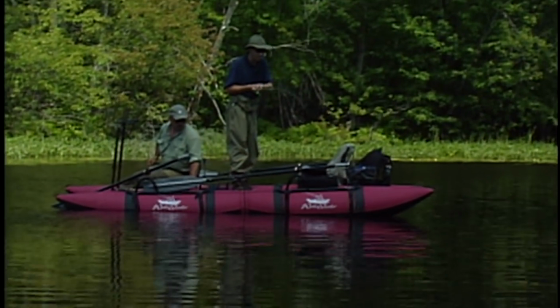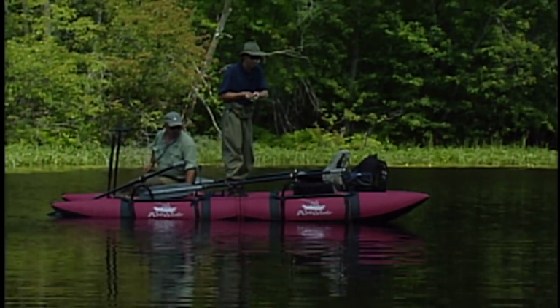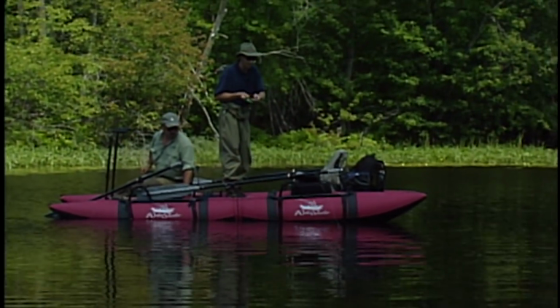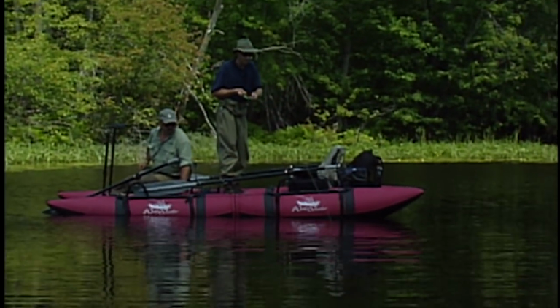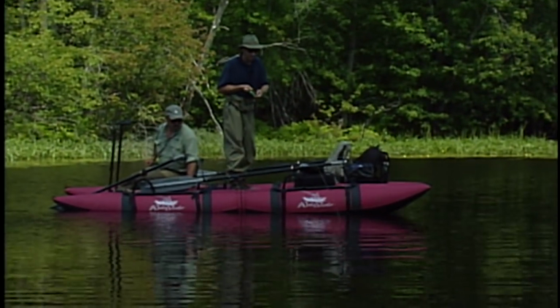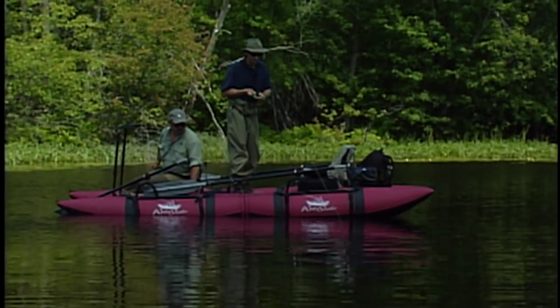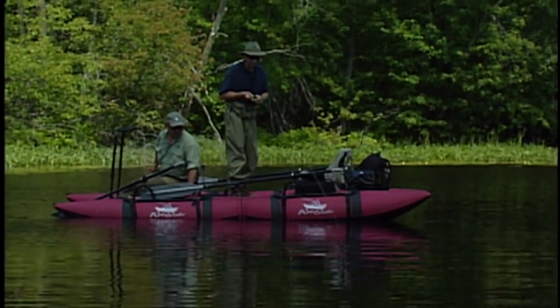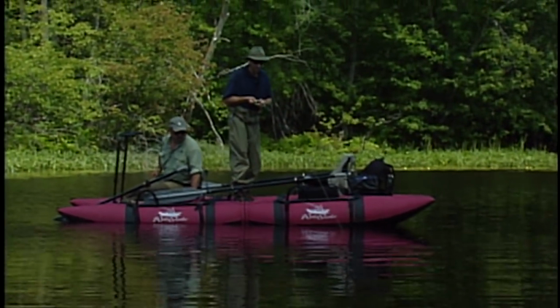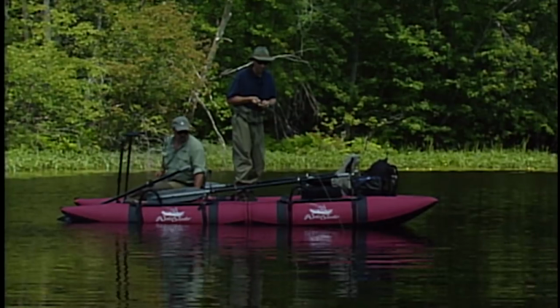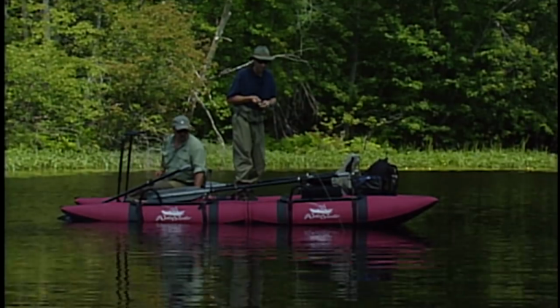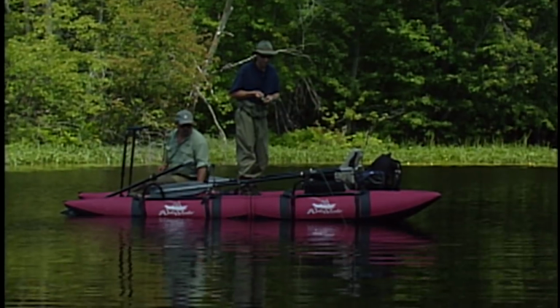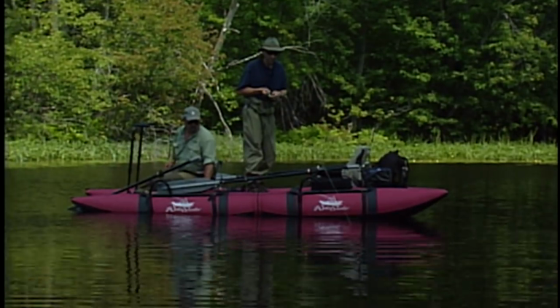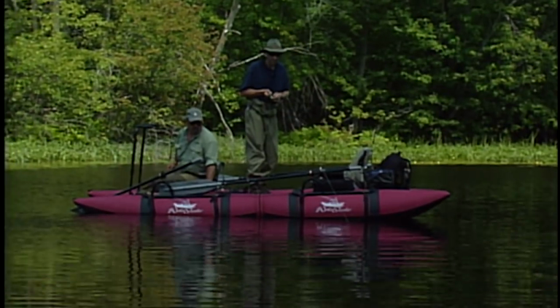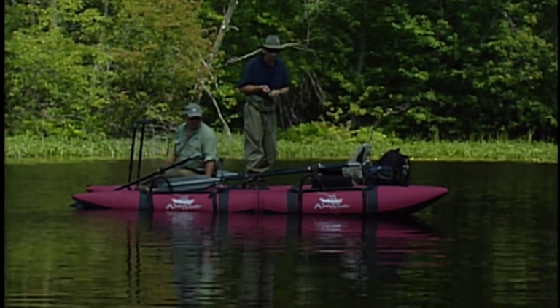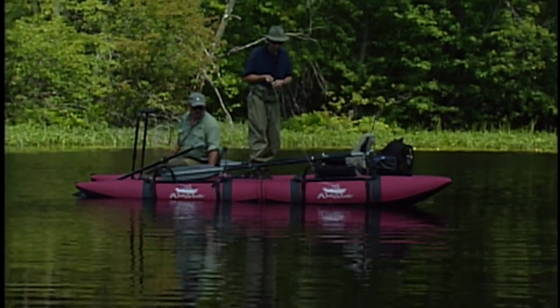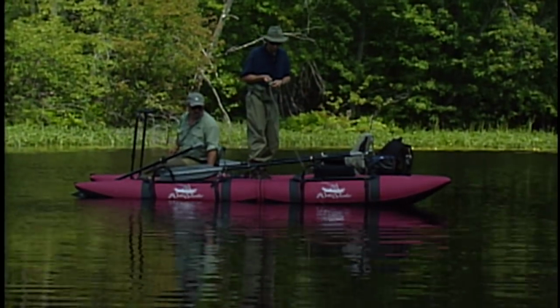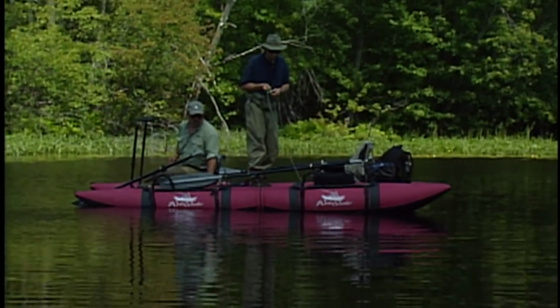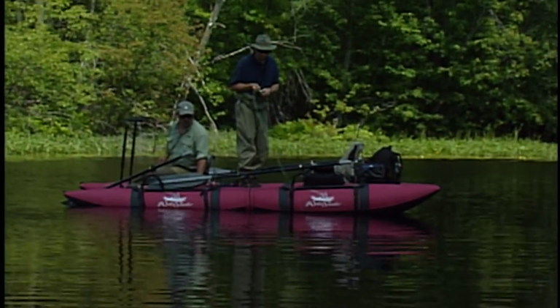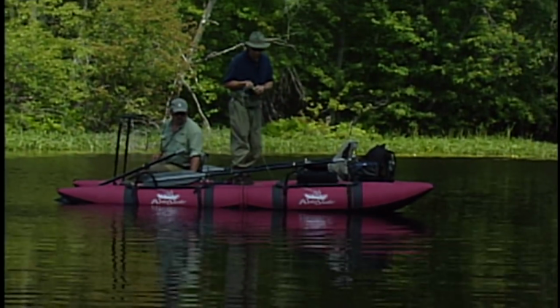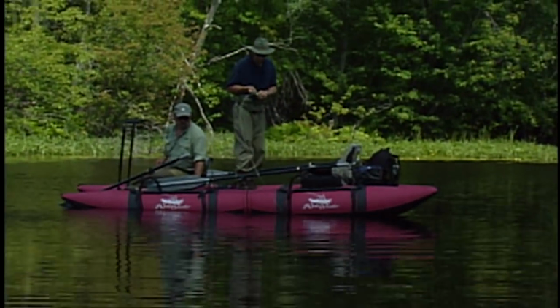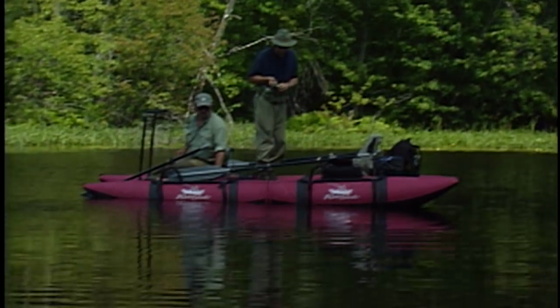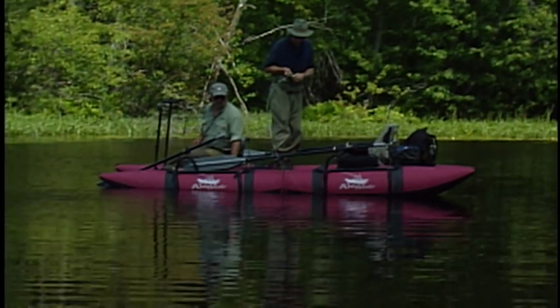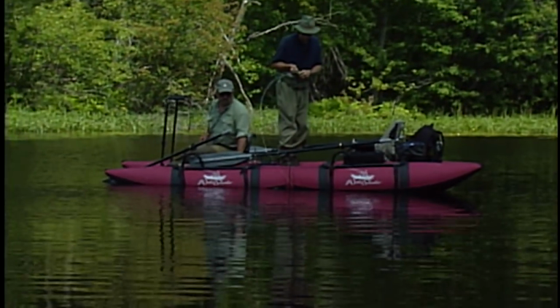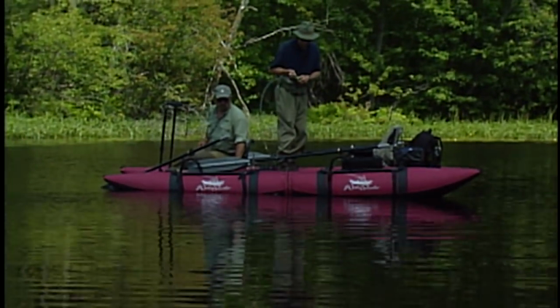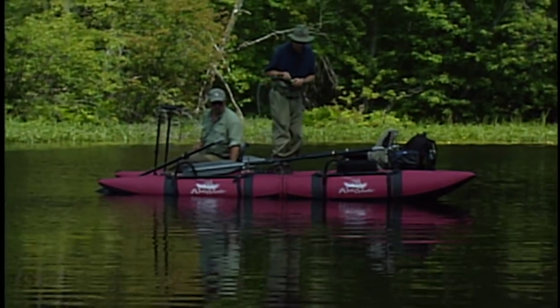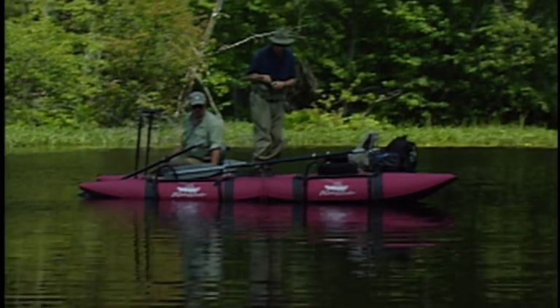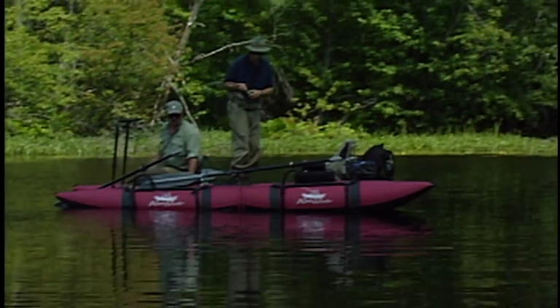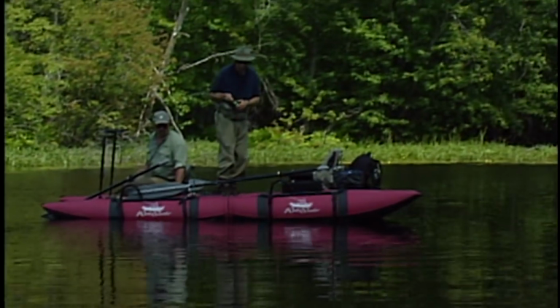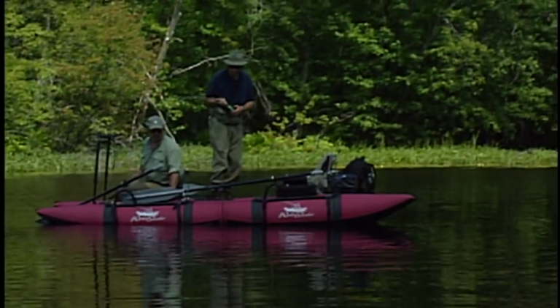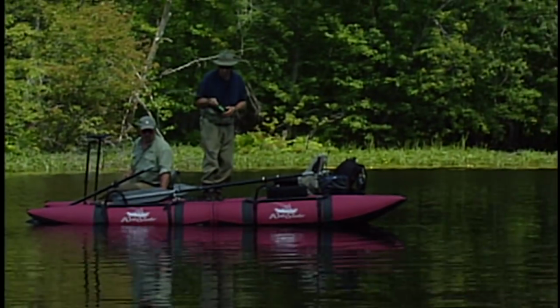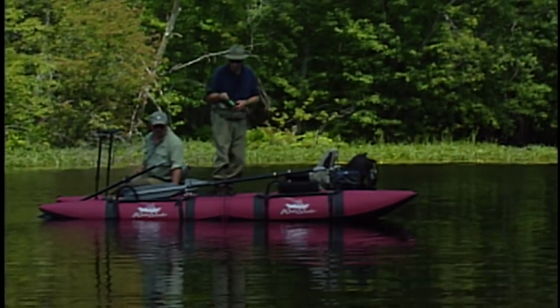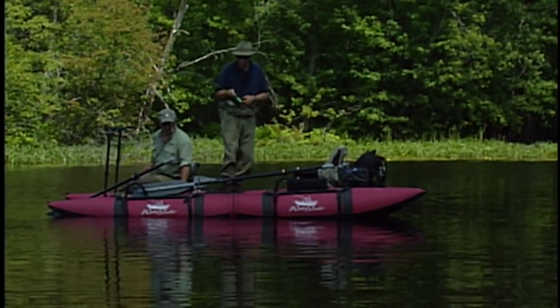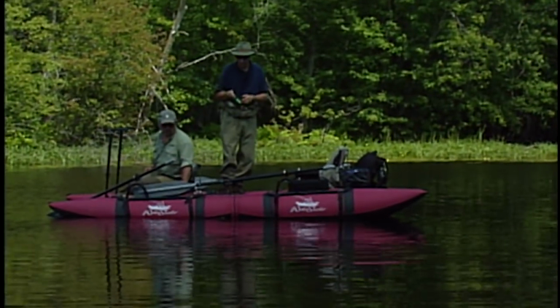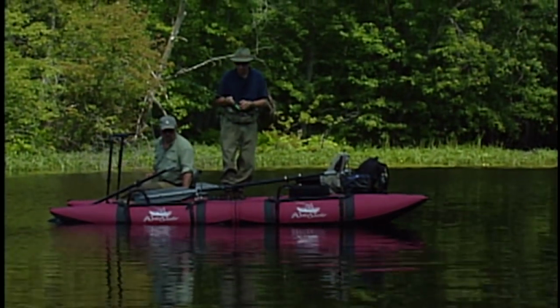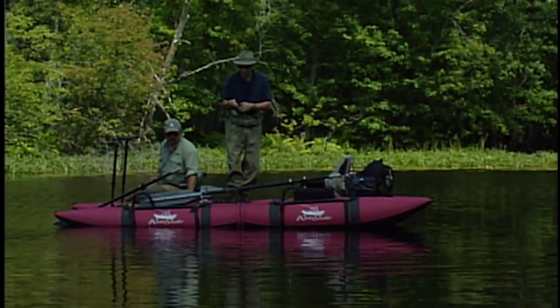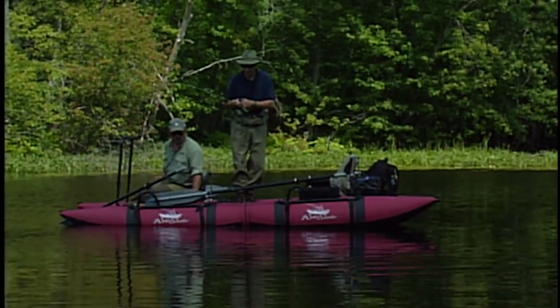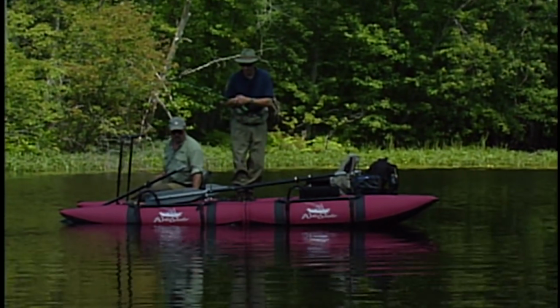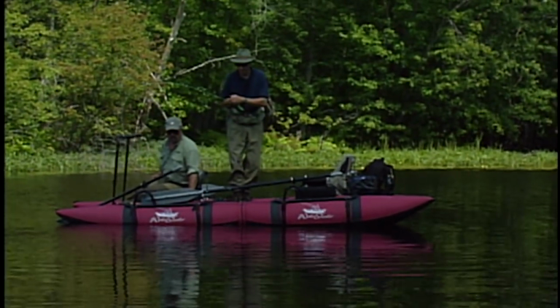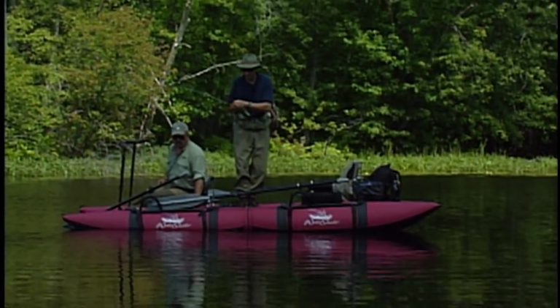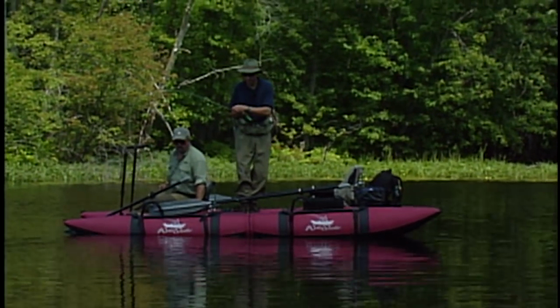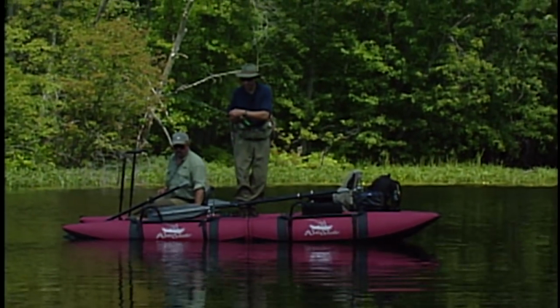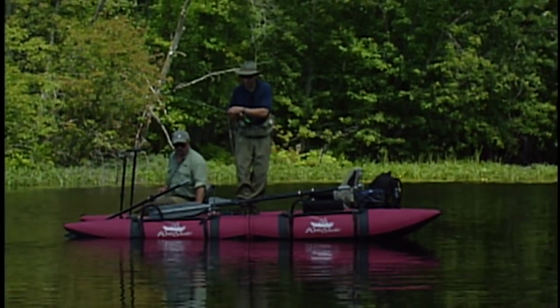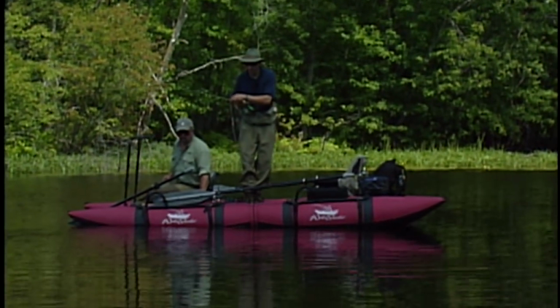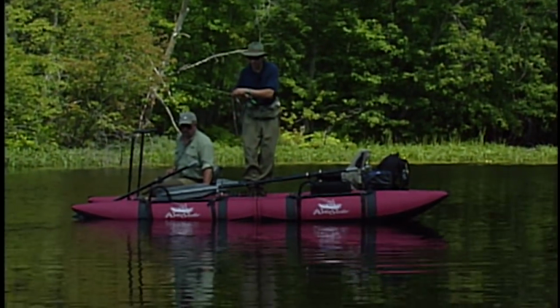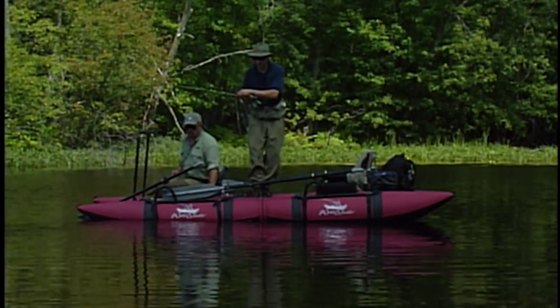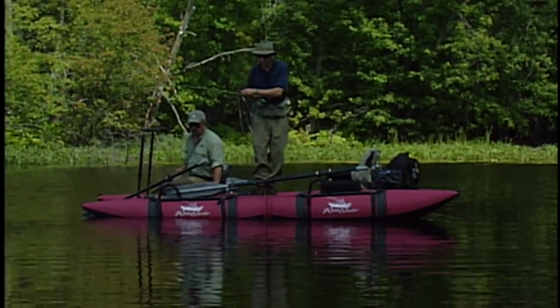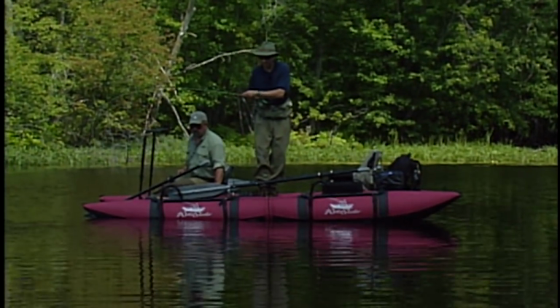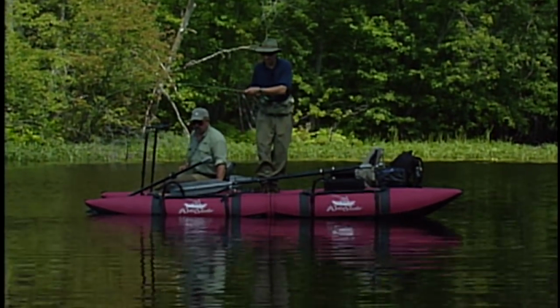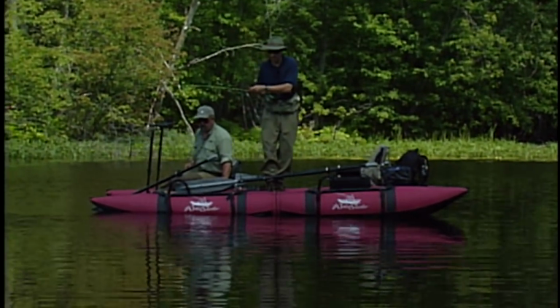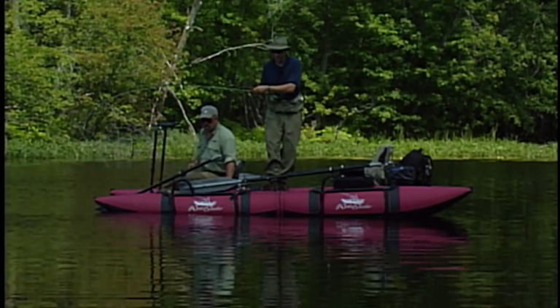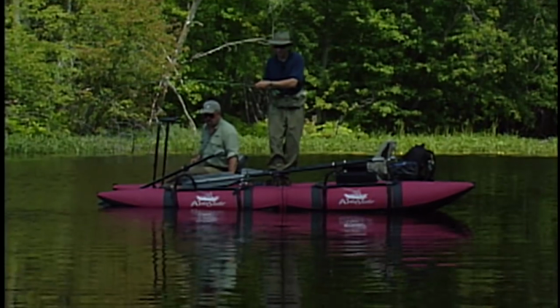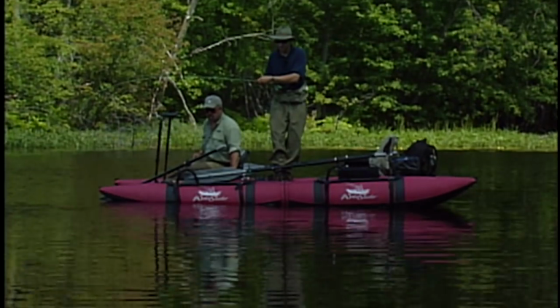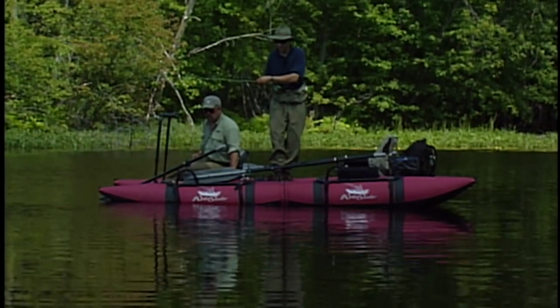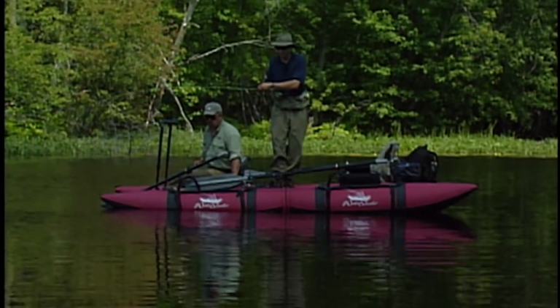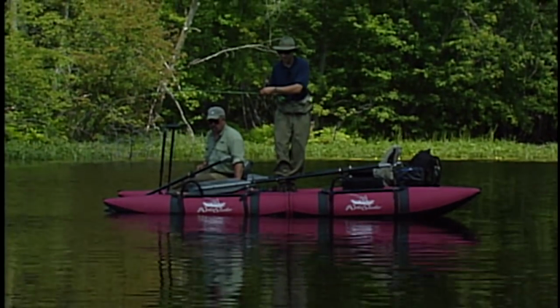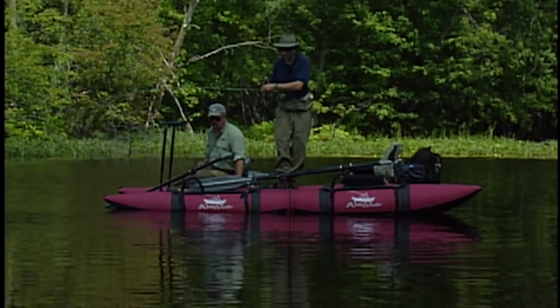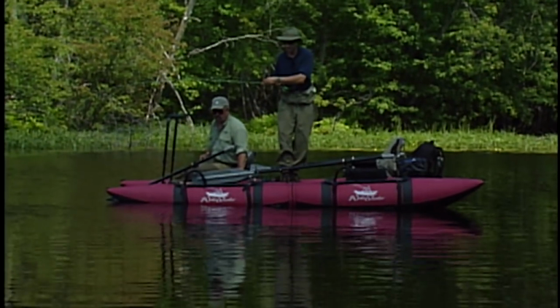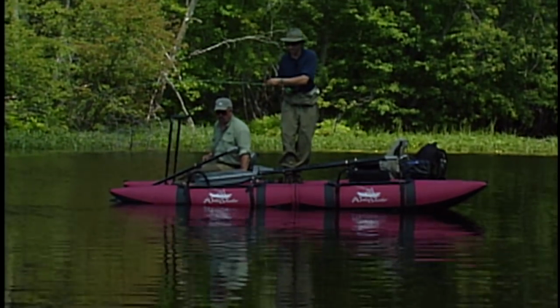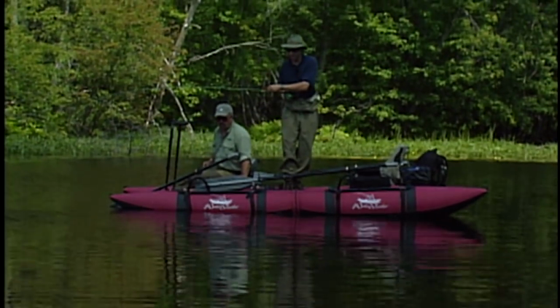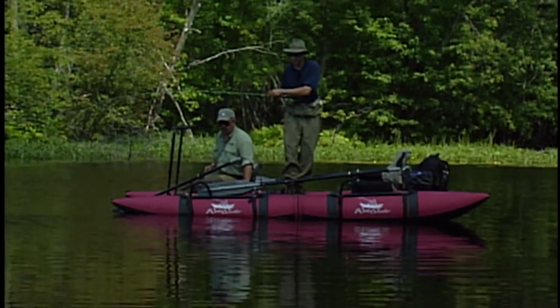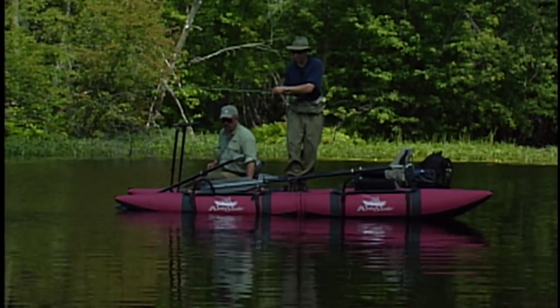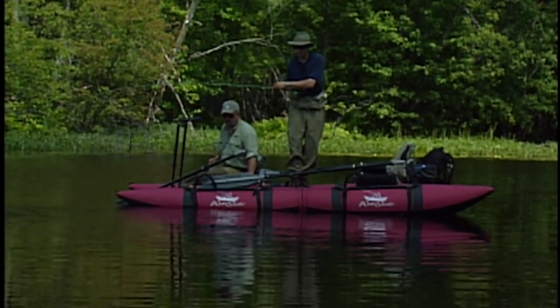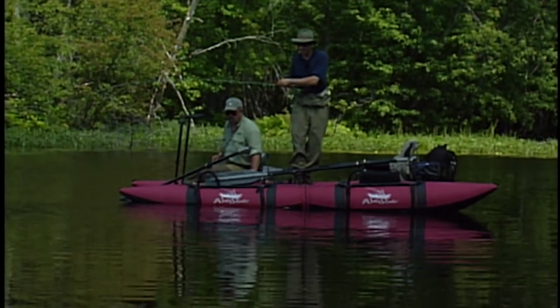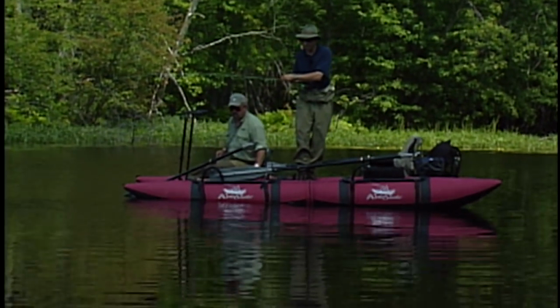This has got to be some of the most exciting type of fishing I've ever done in my life. The hit is extremely hard and aggressive.